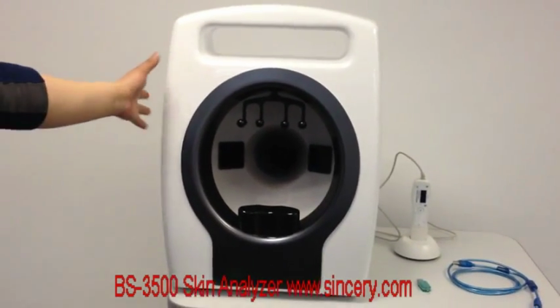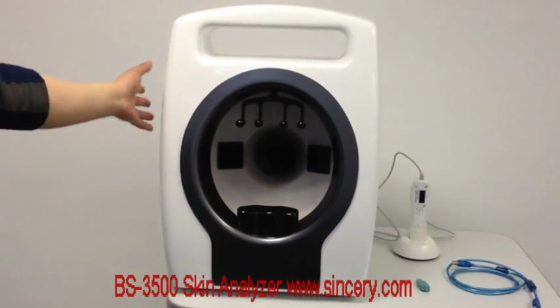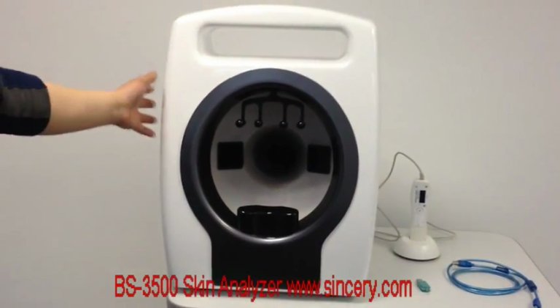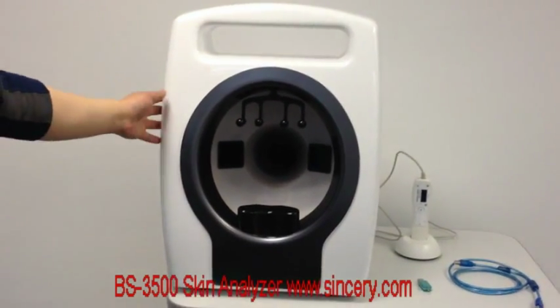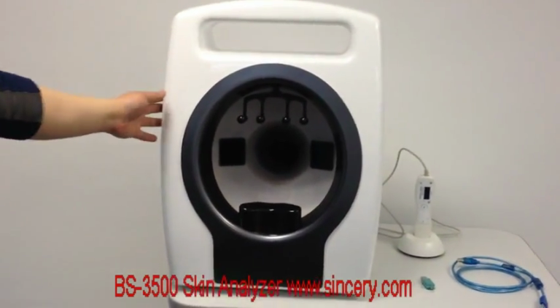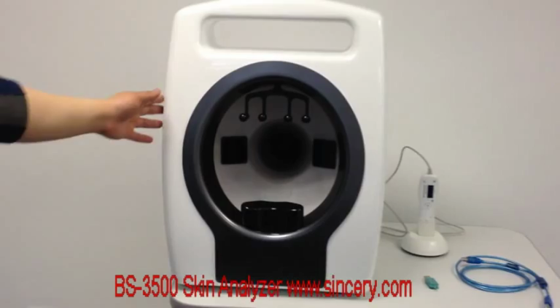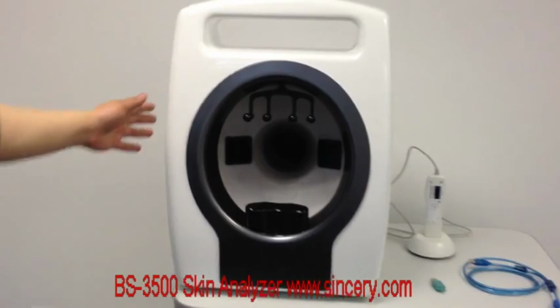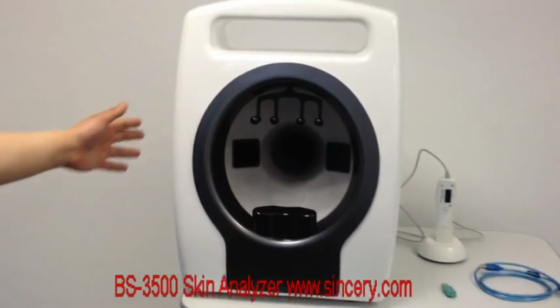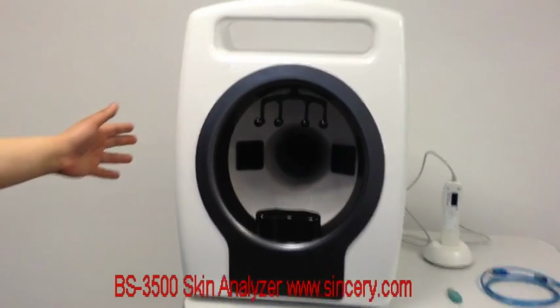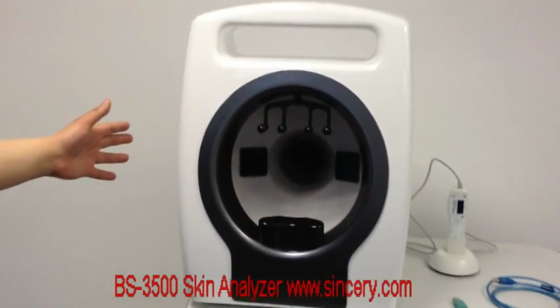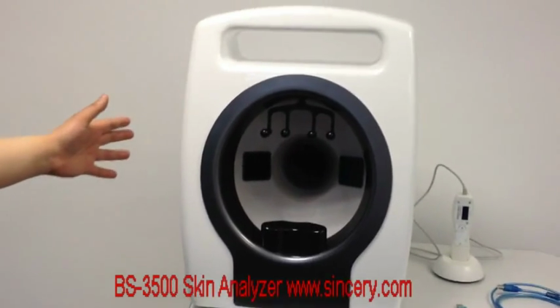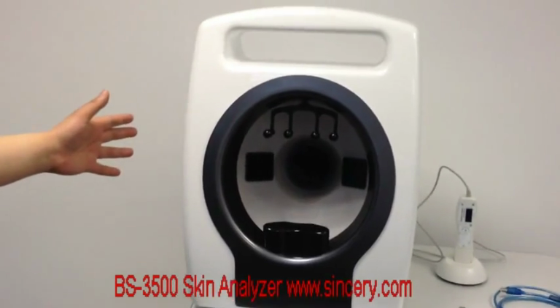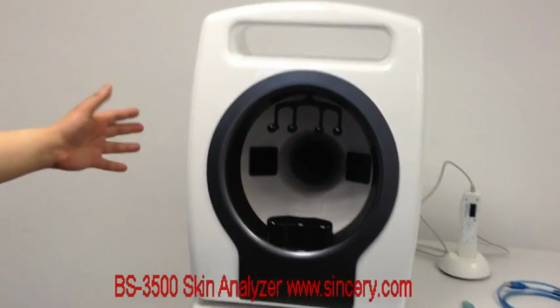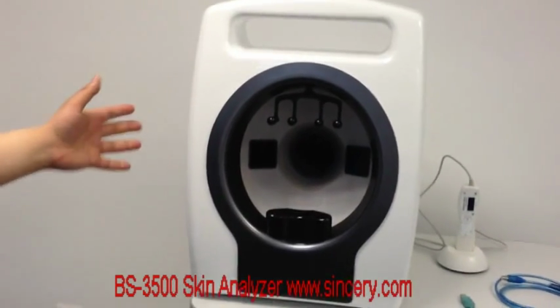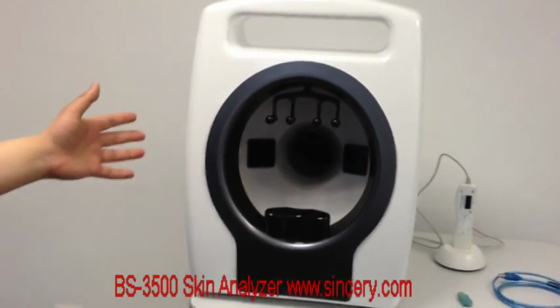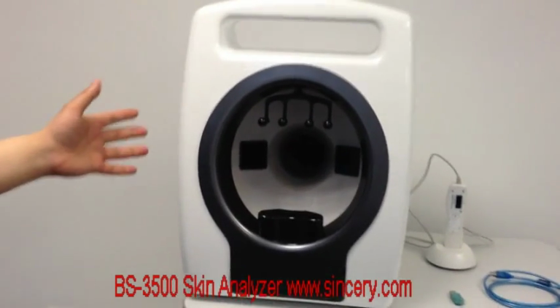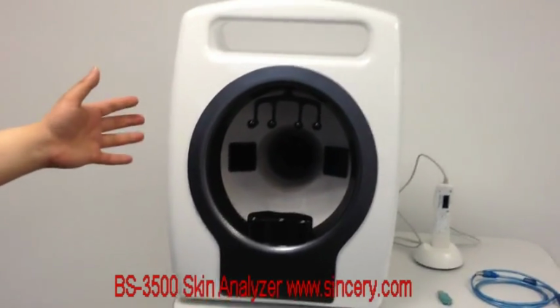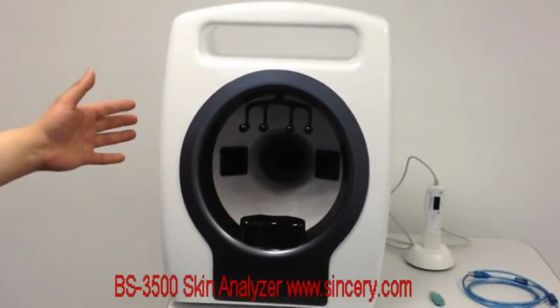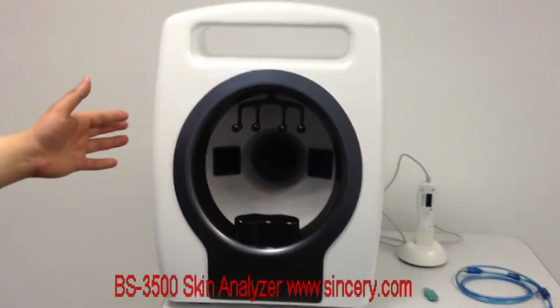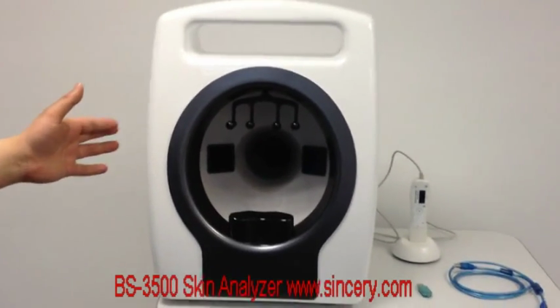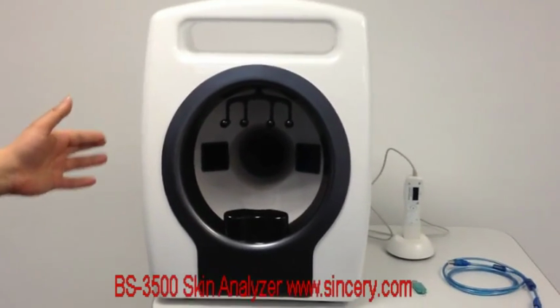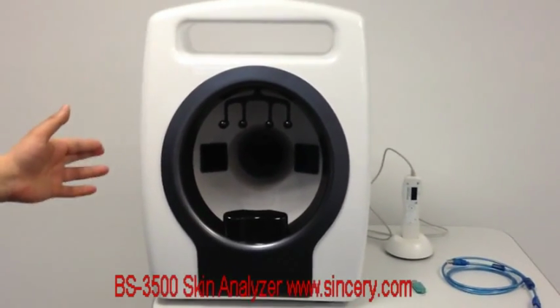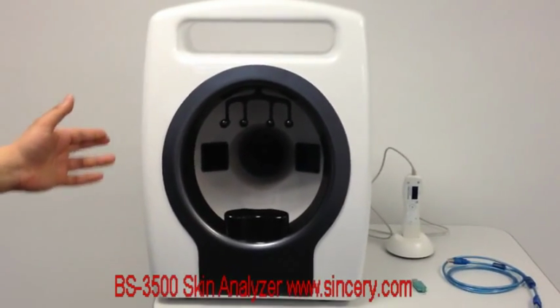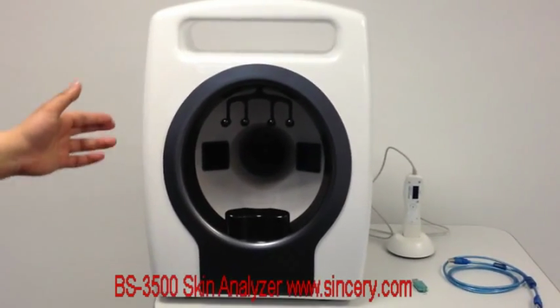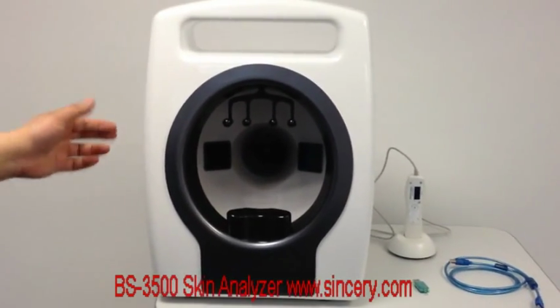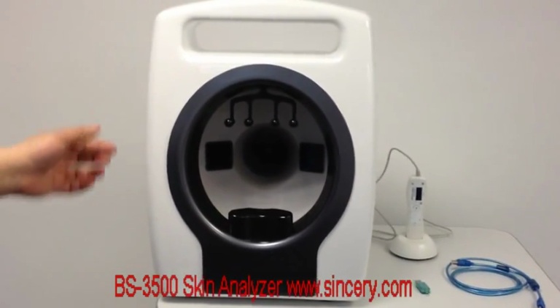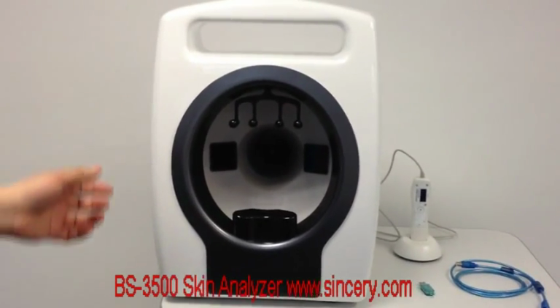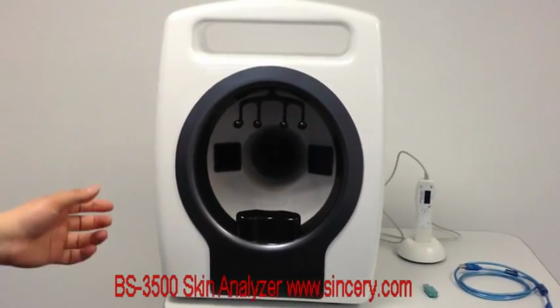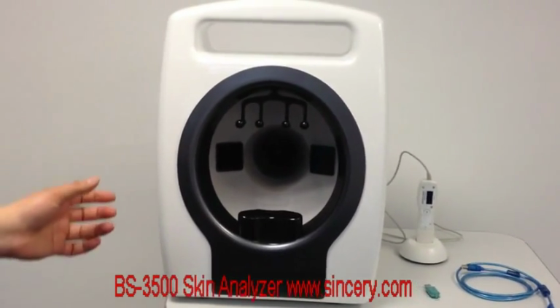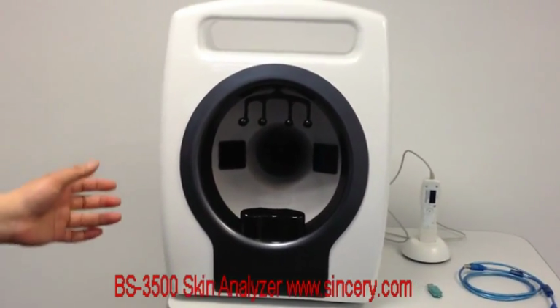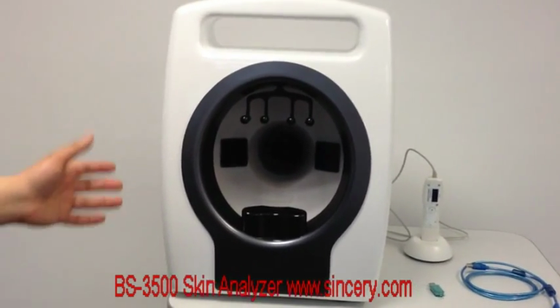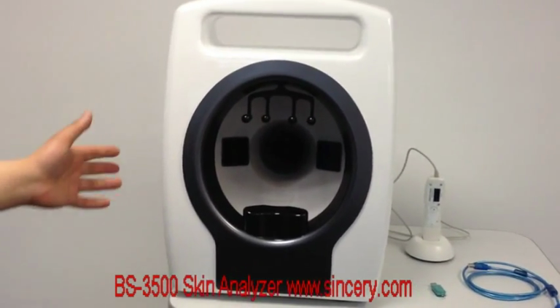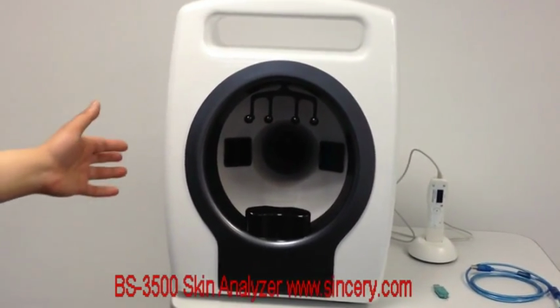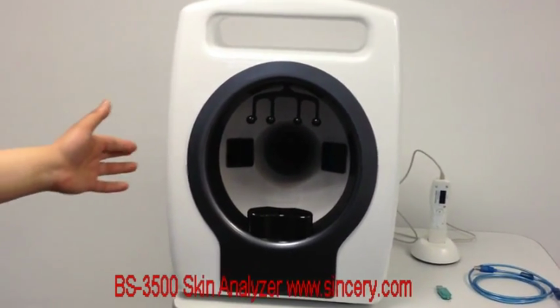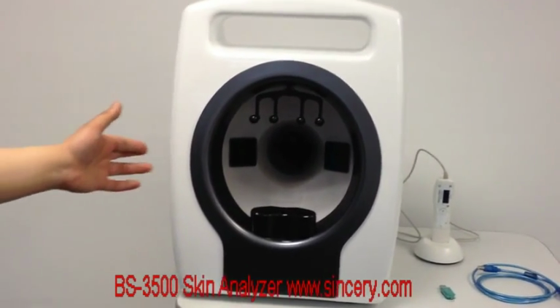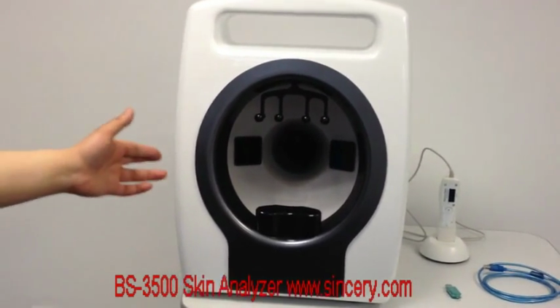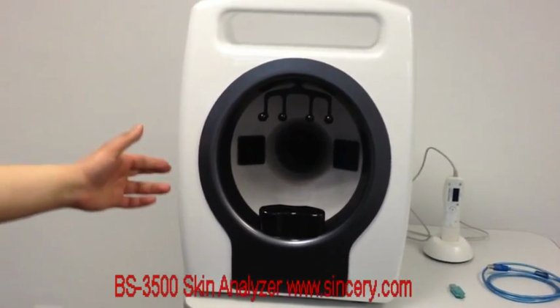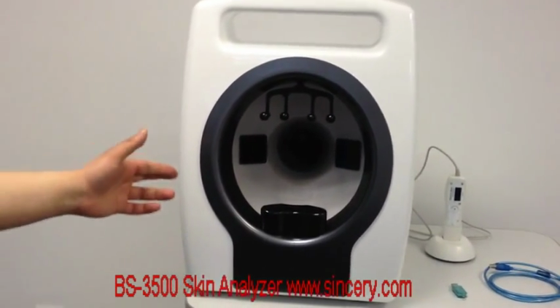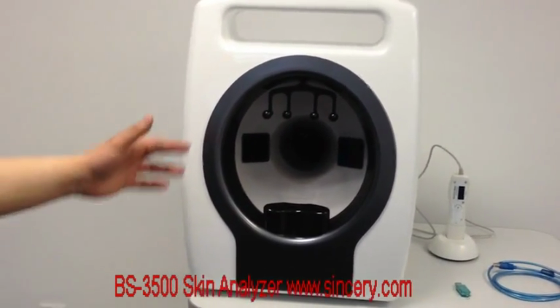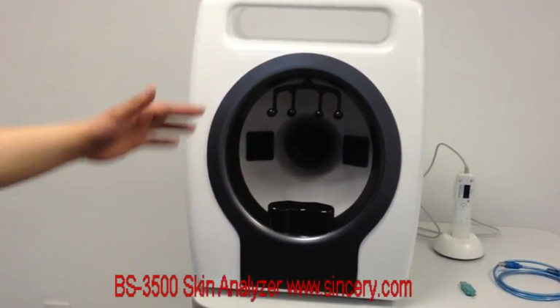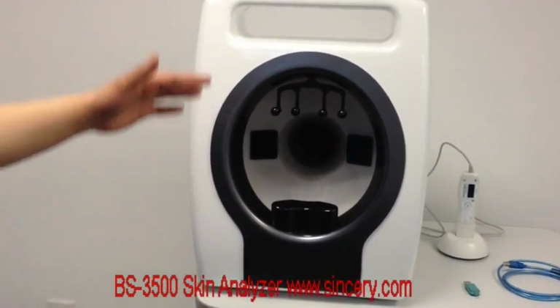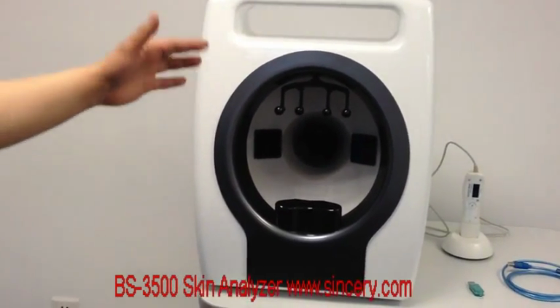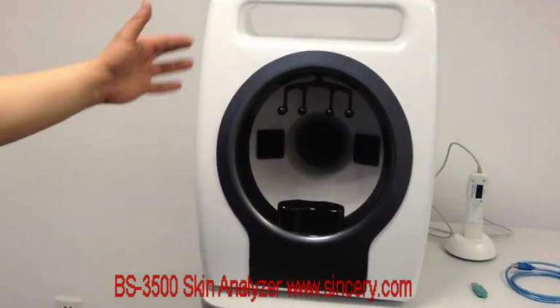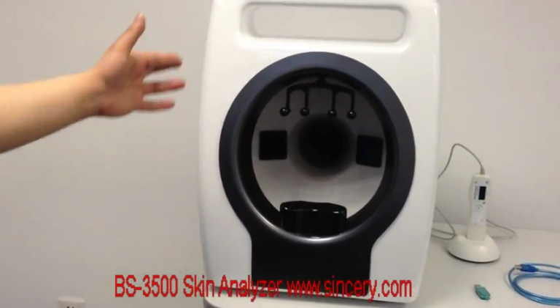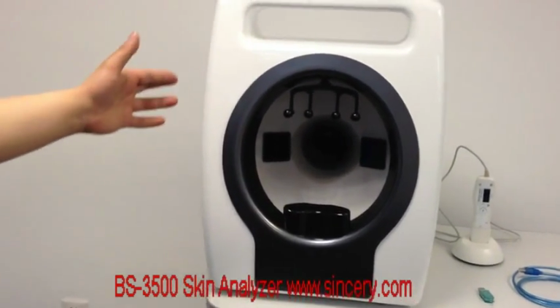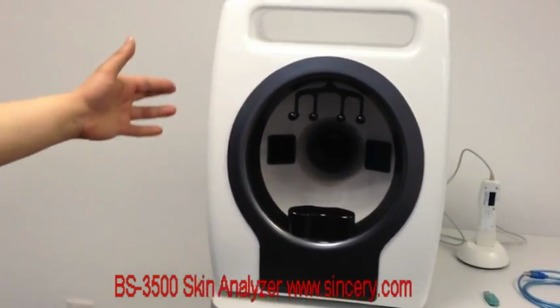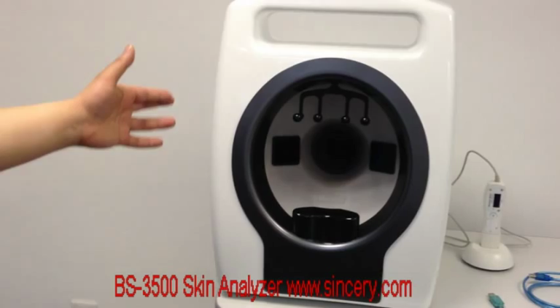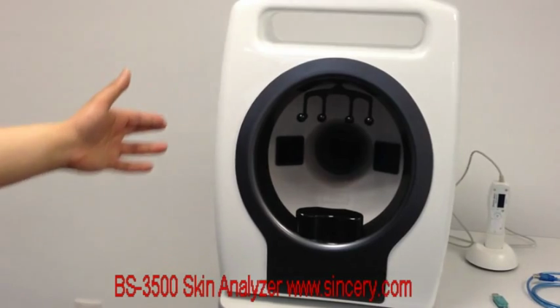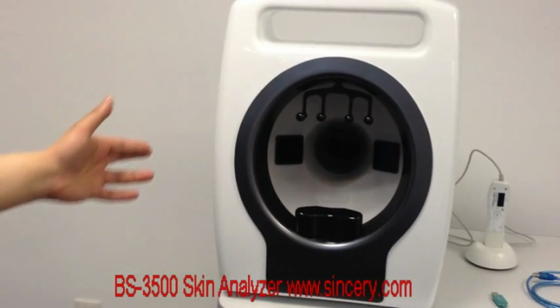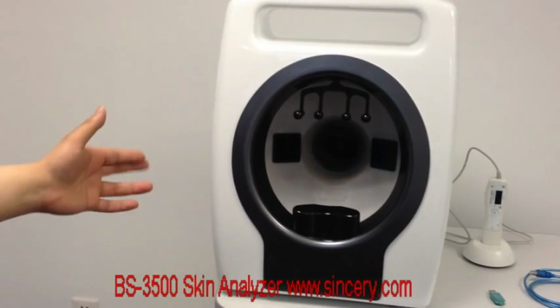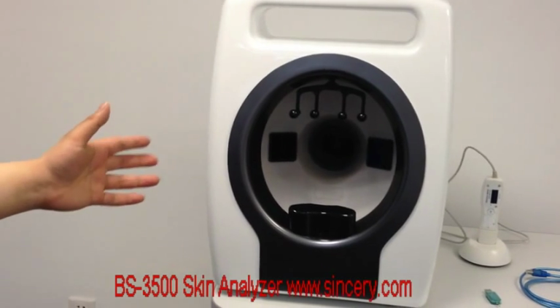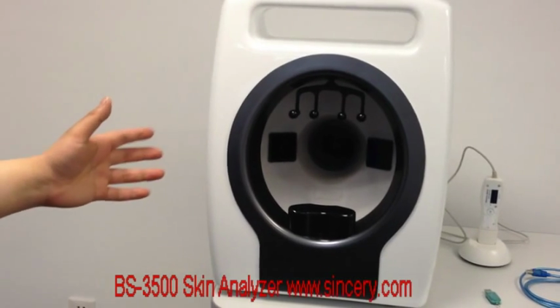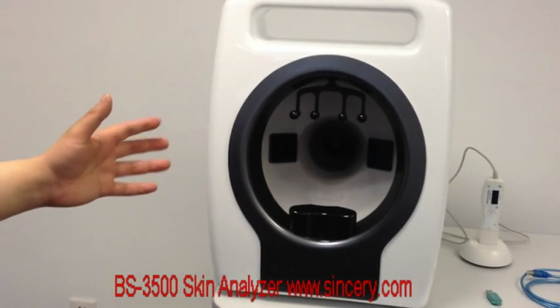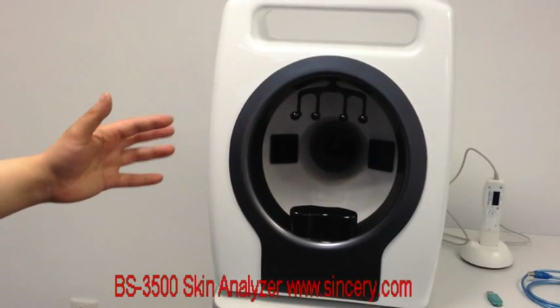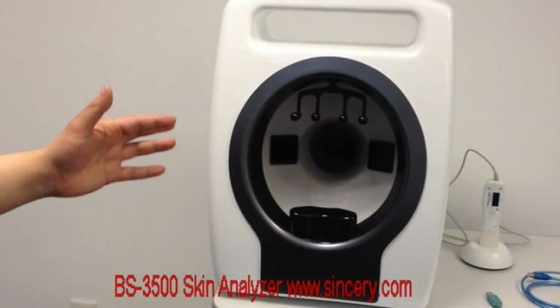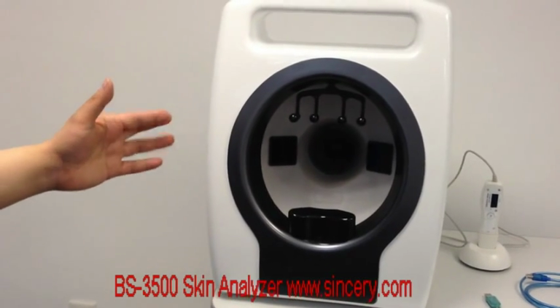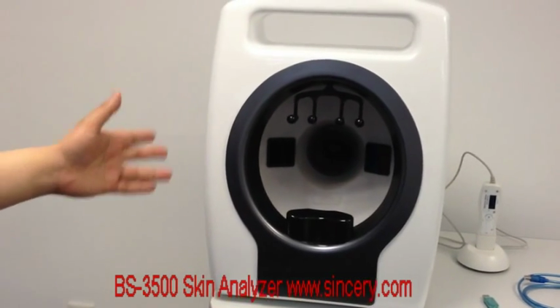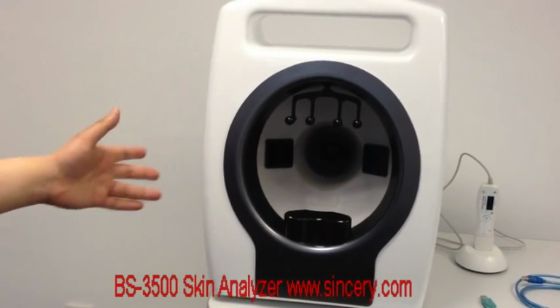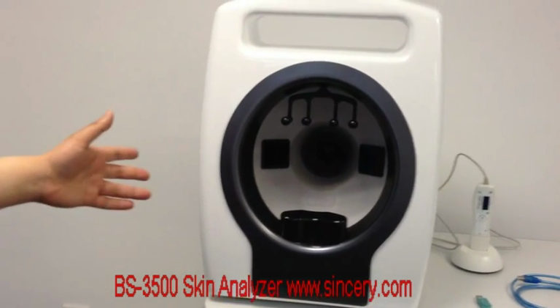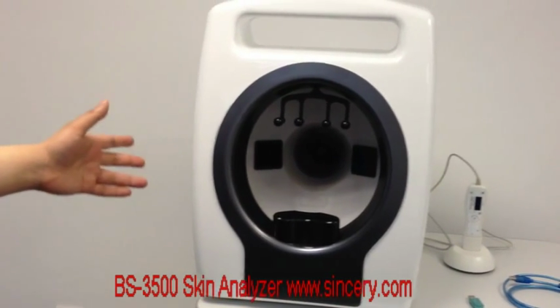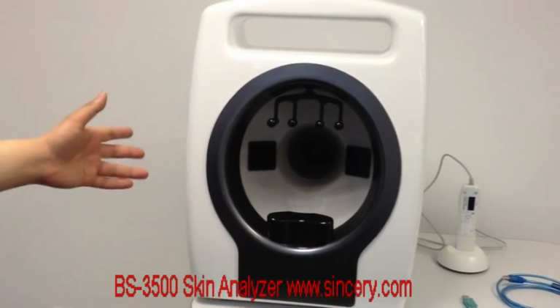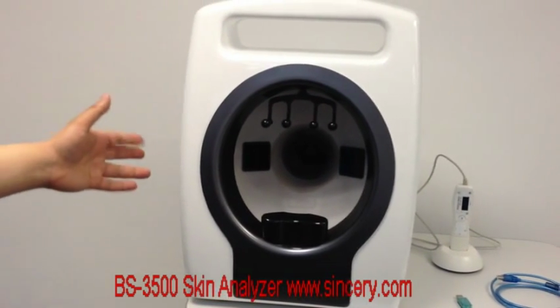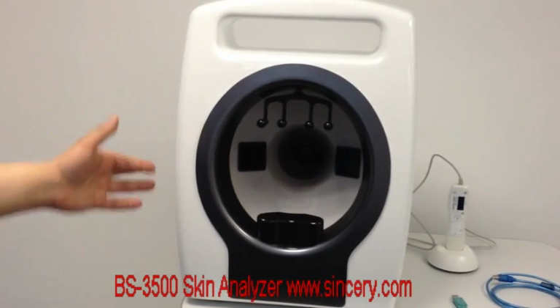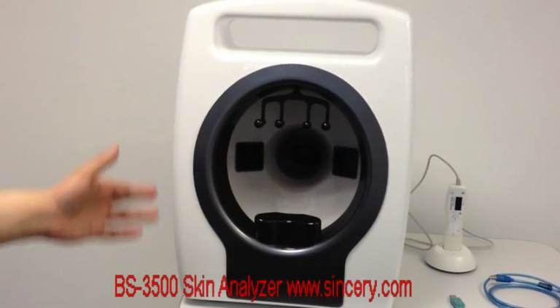This is a three-spectrum model. It has three spectrums, meaning it will take facial photos three times each time.